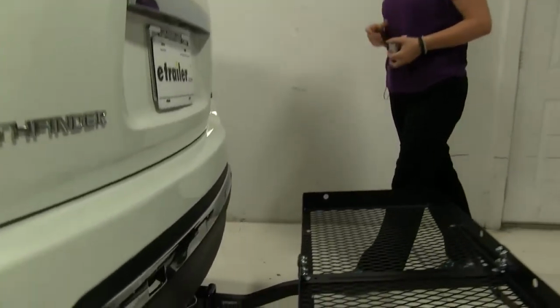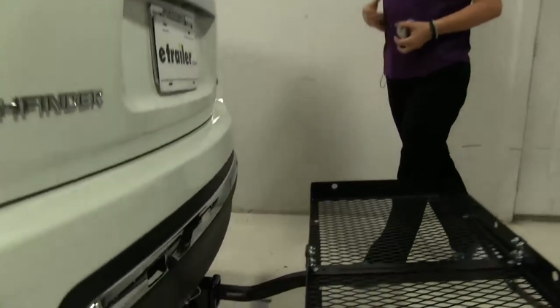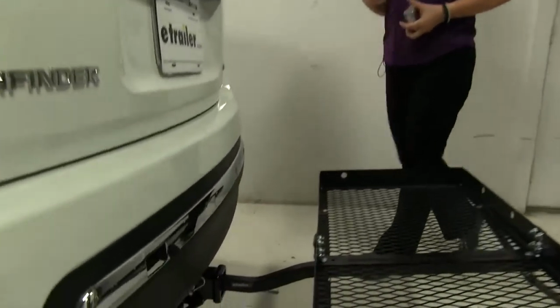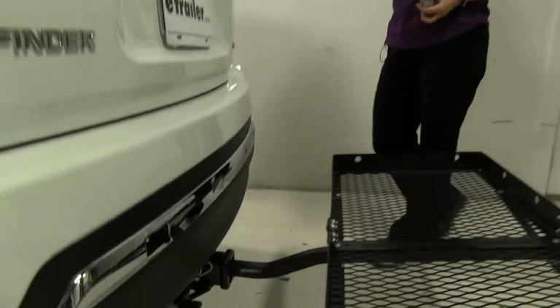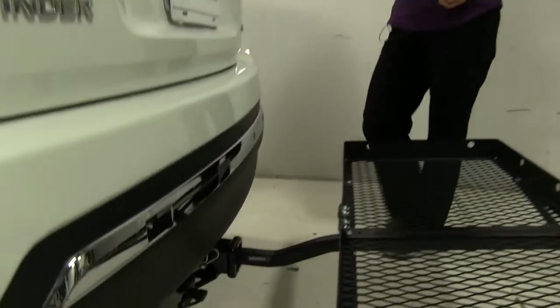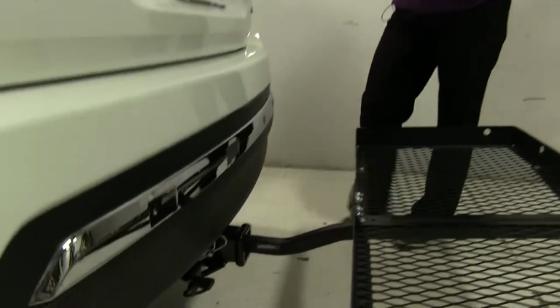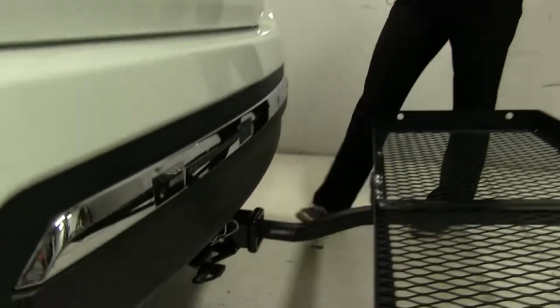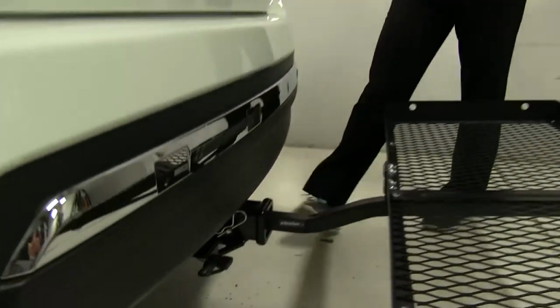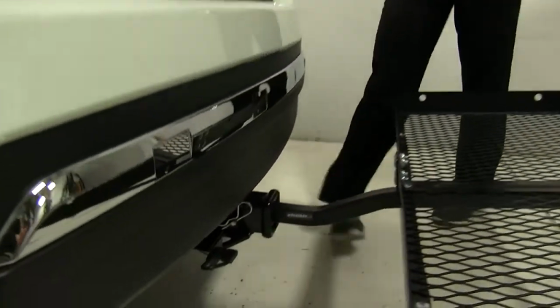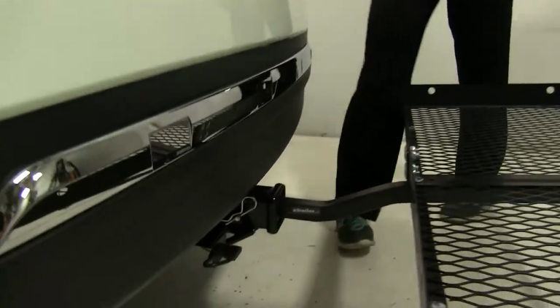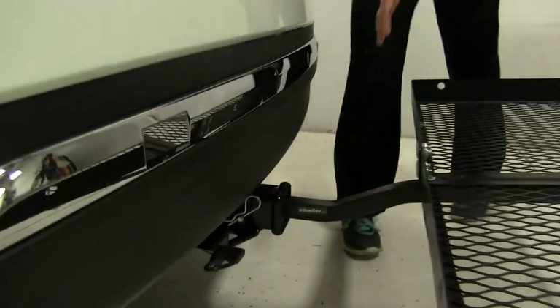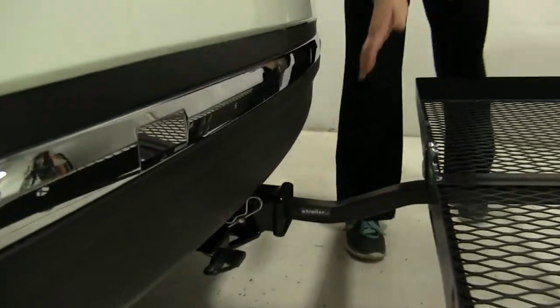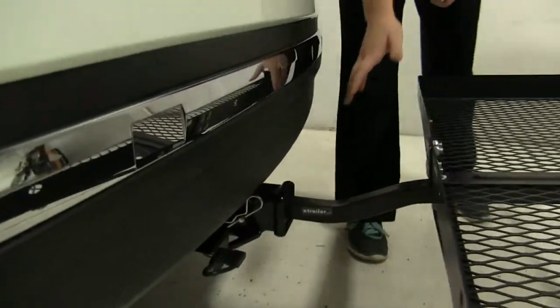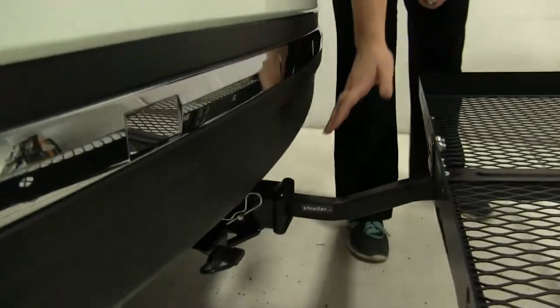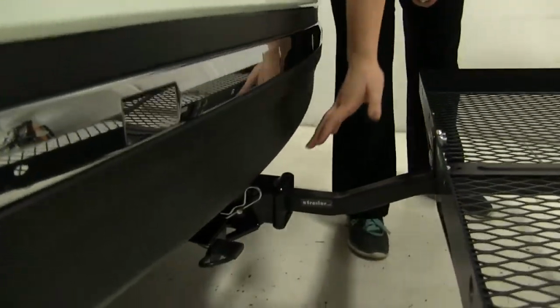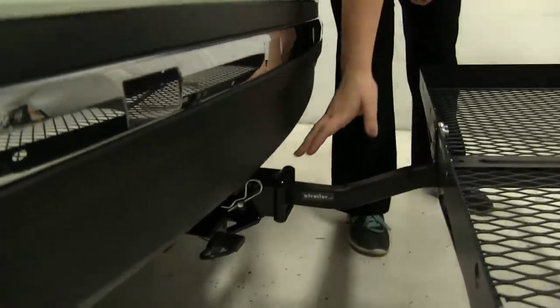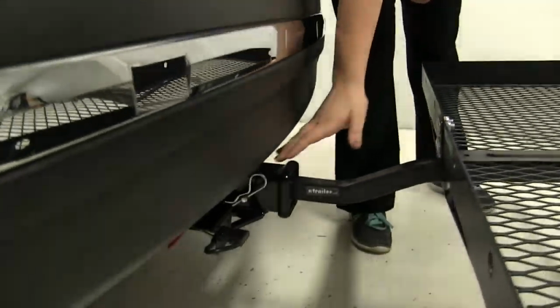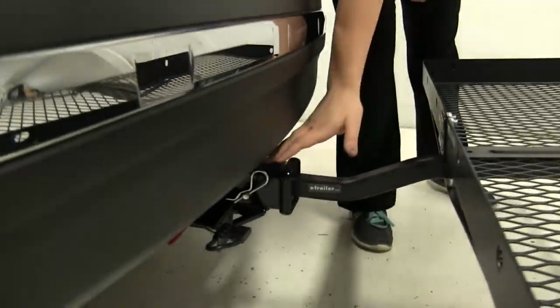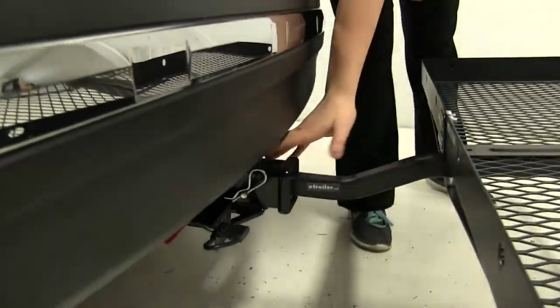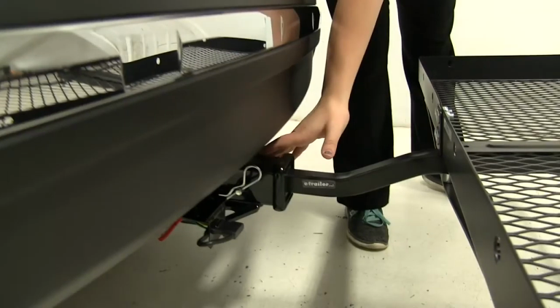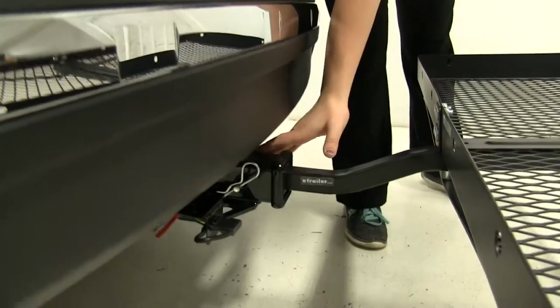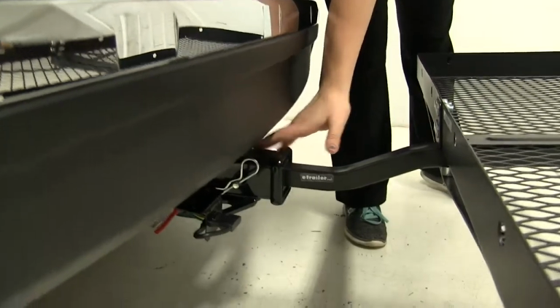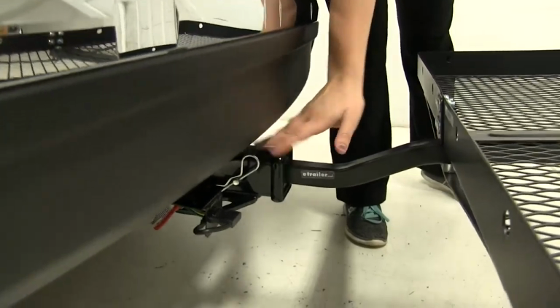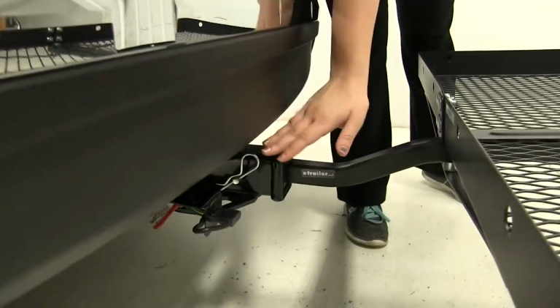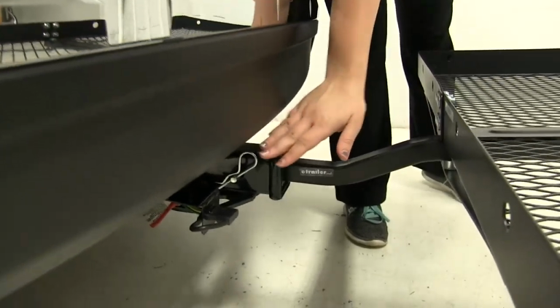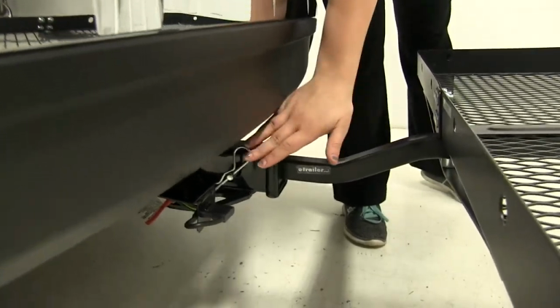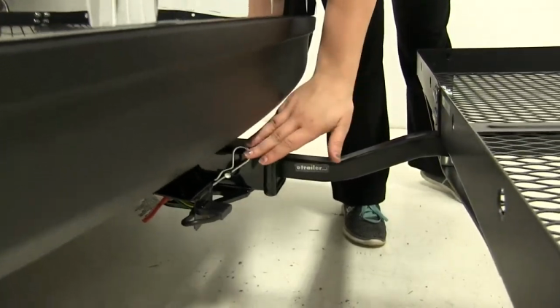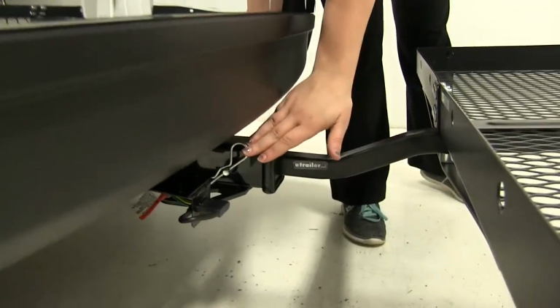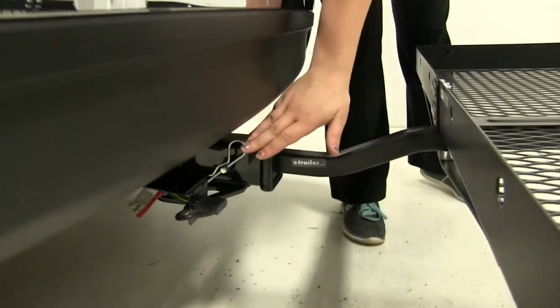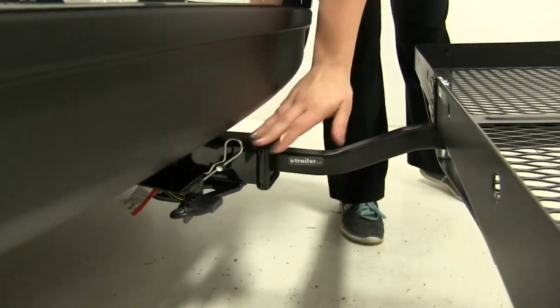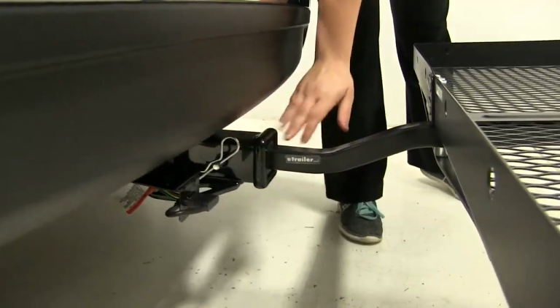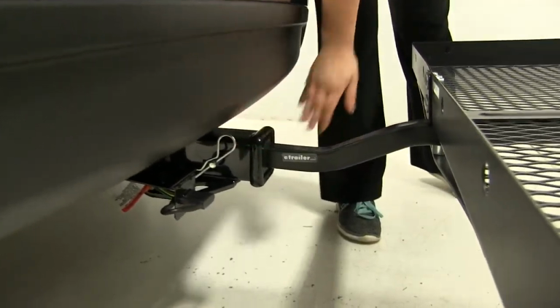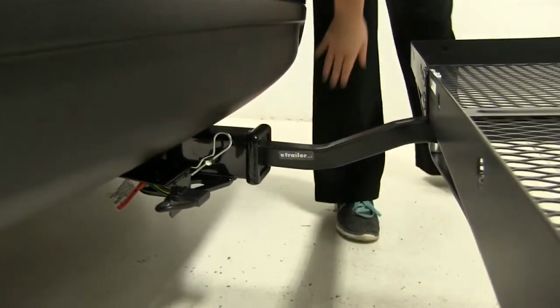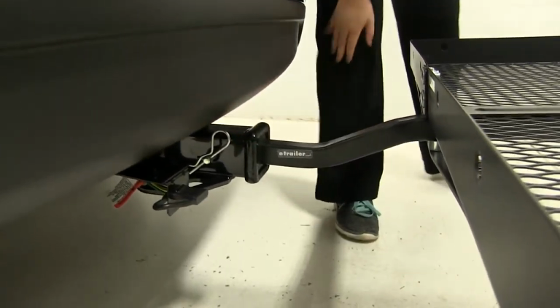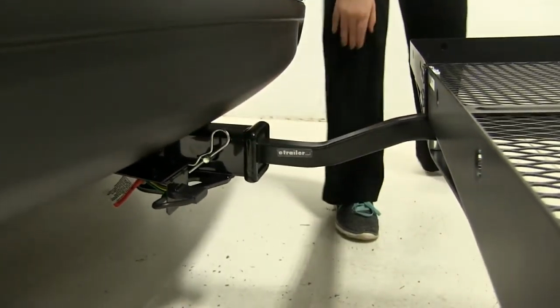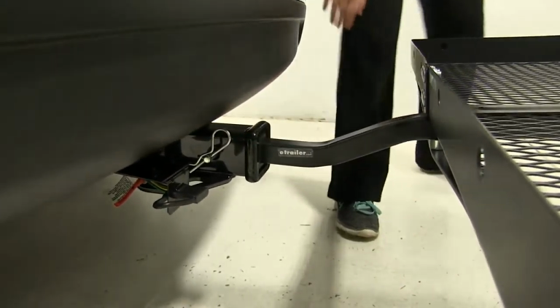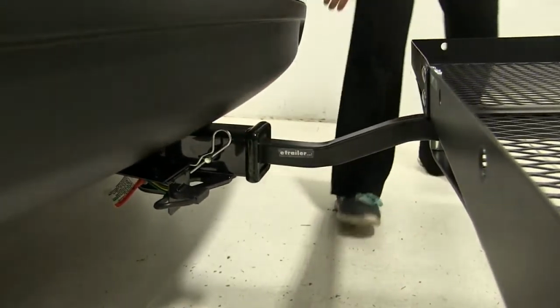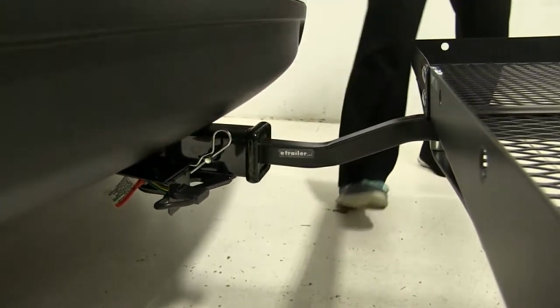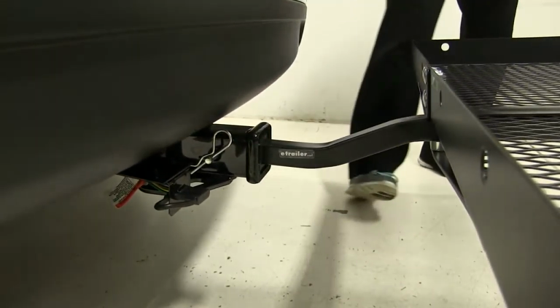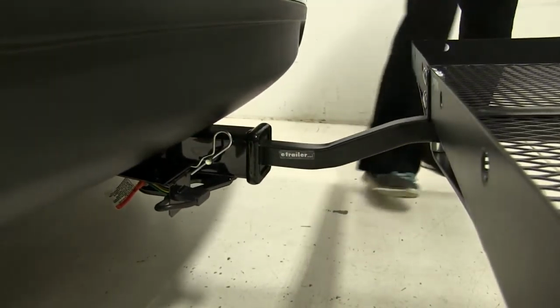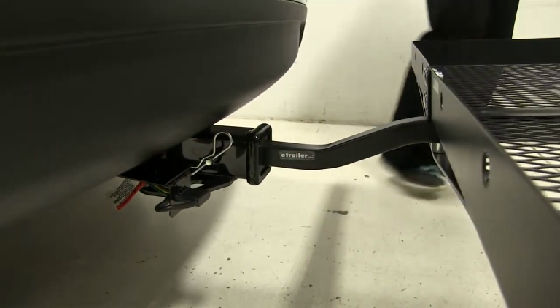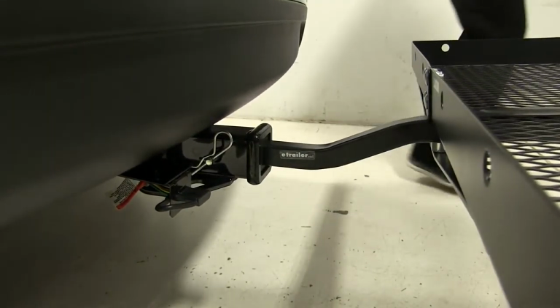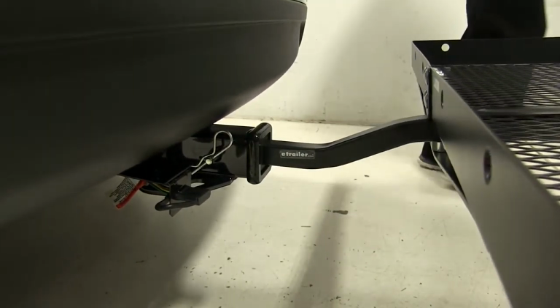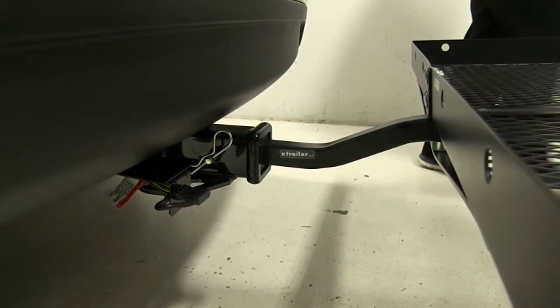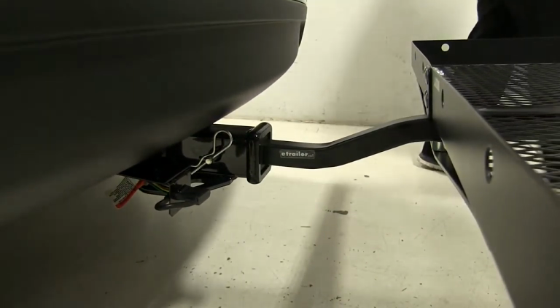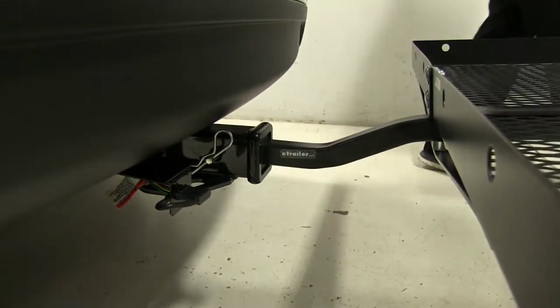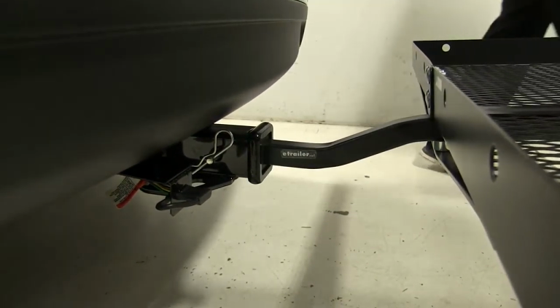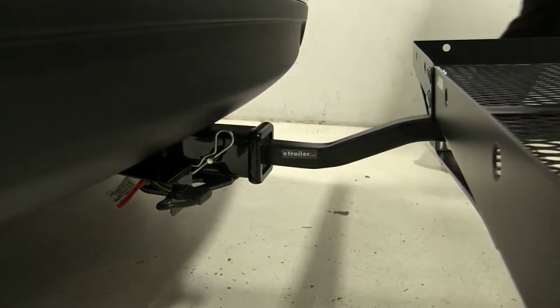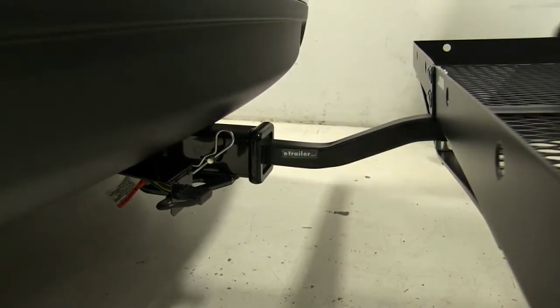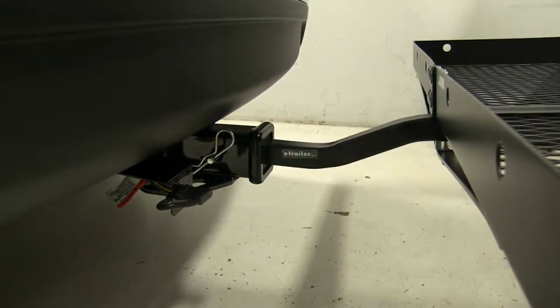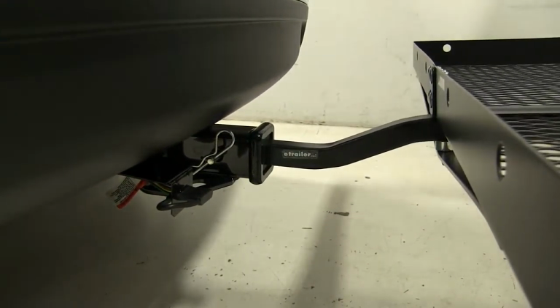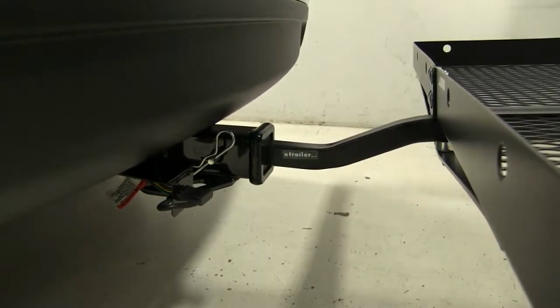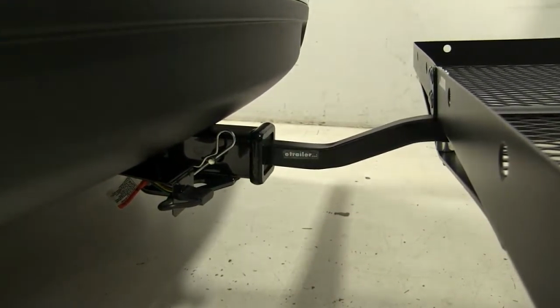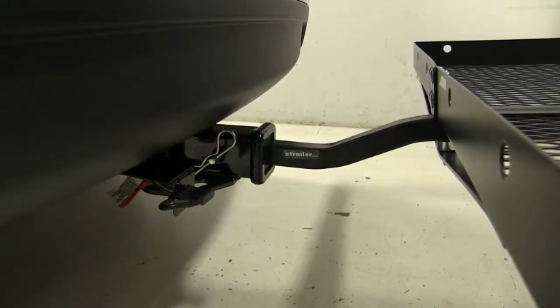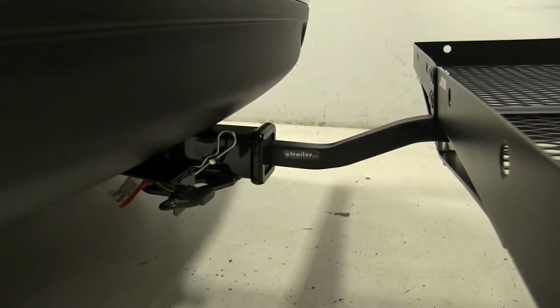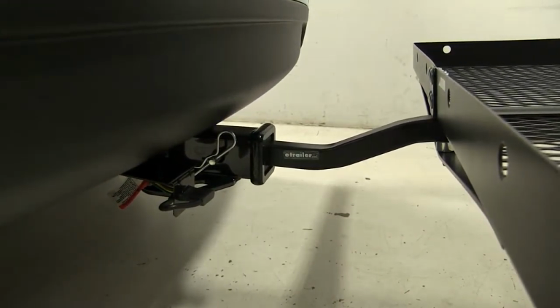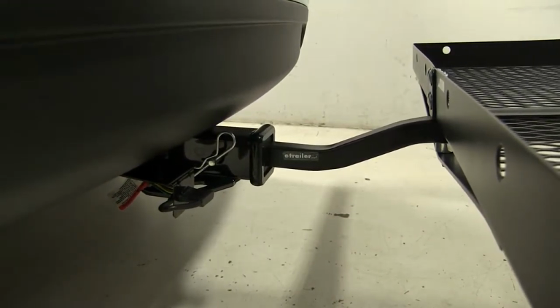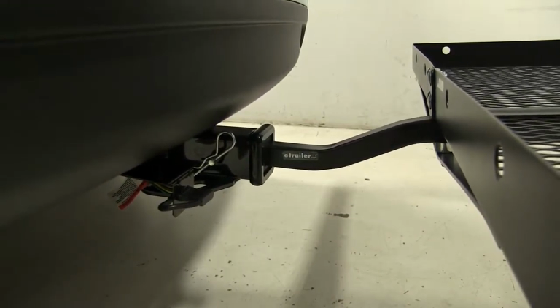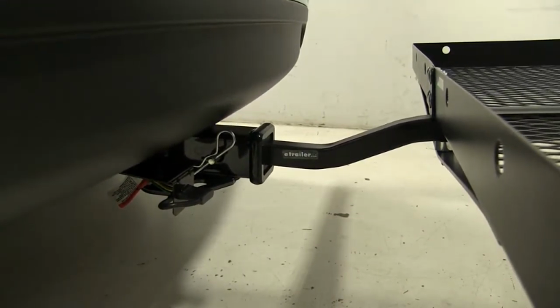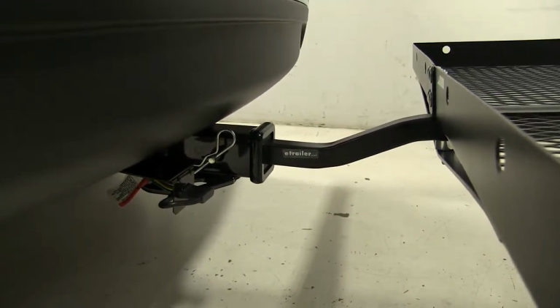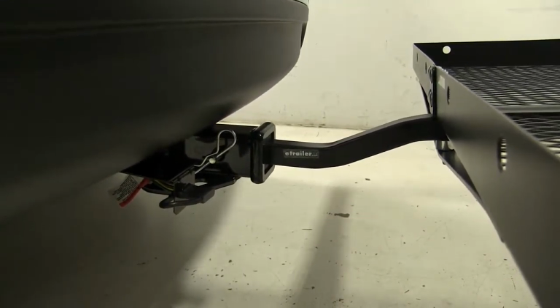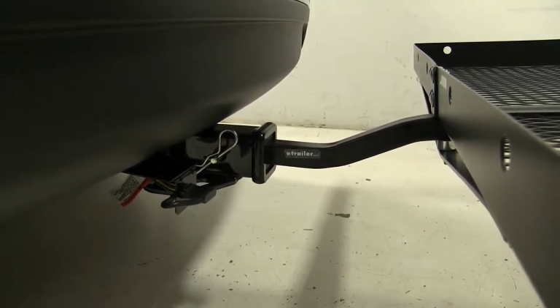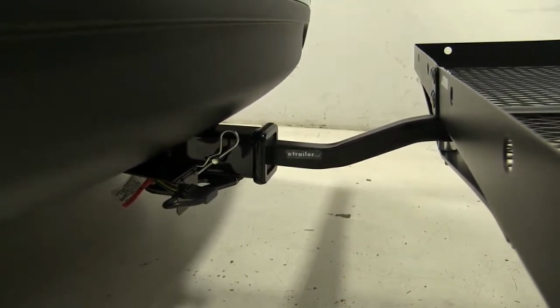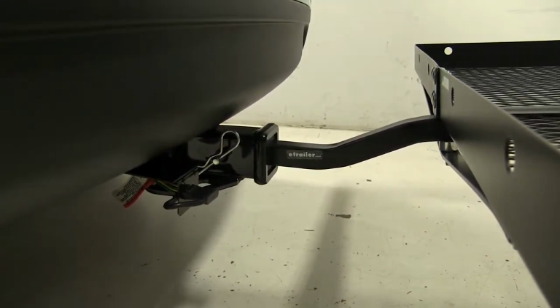As for our hitch, this comes with an anti-rattle bolt and clip to keep a lot of the shake and play out of the carrier as you head down the road.